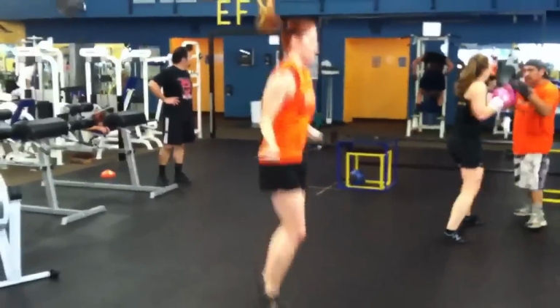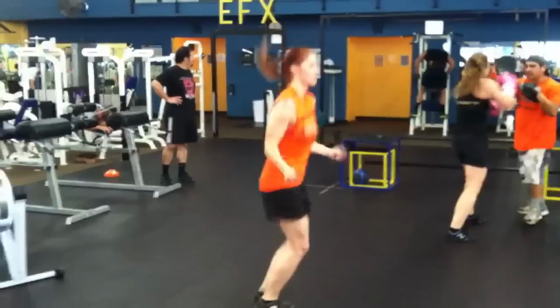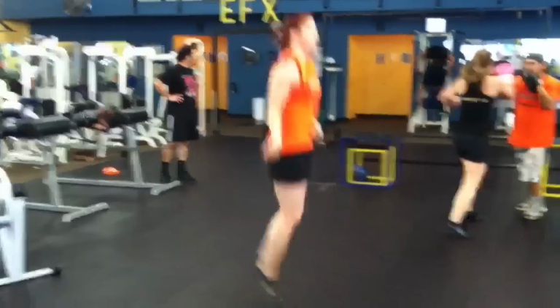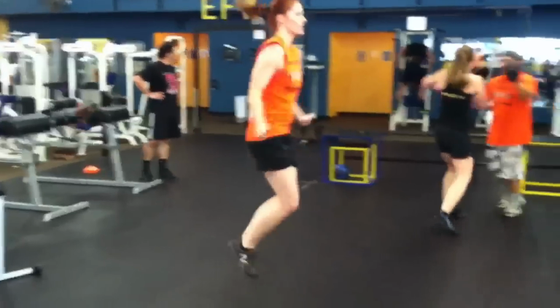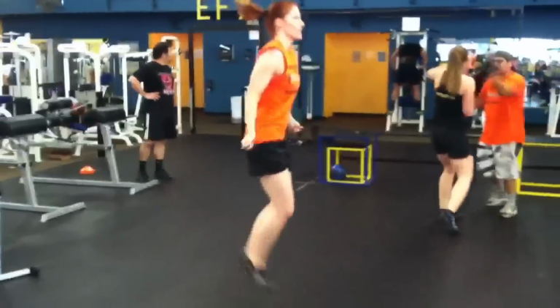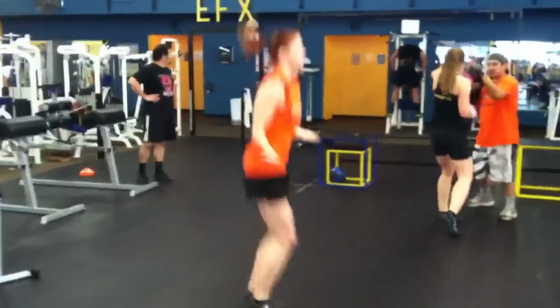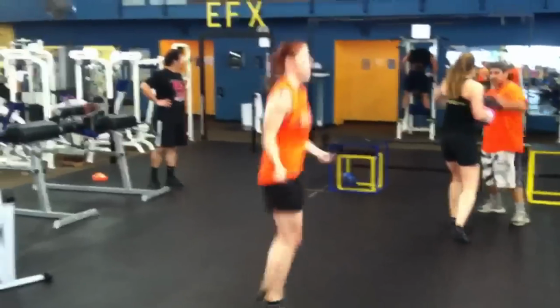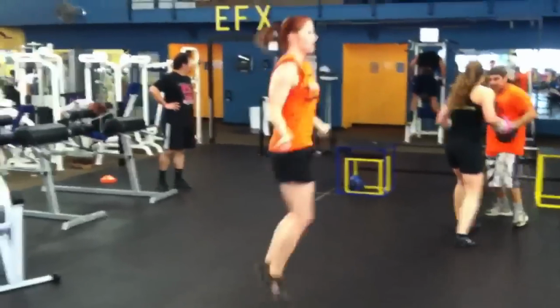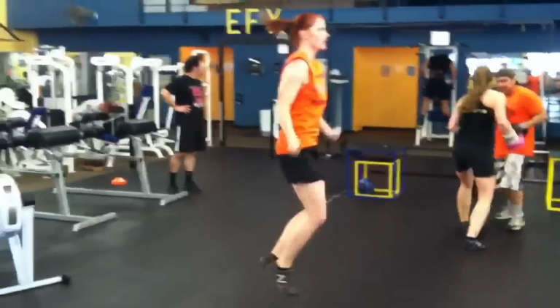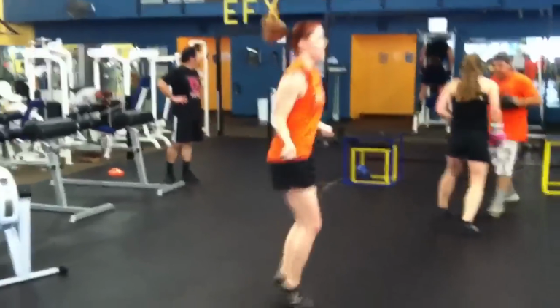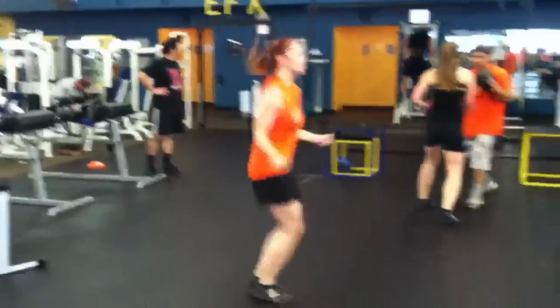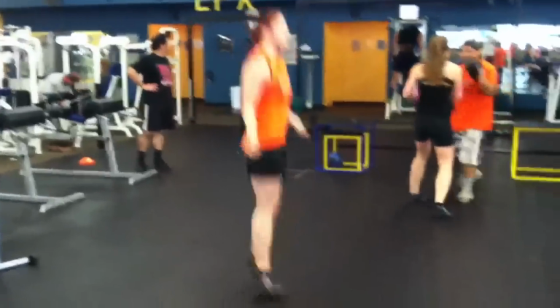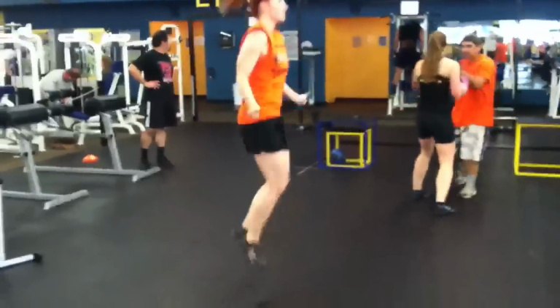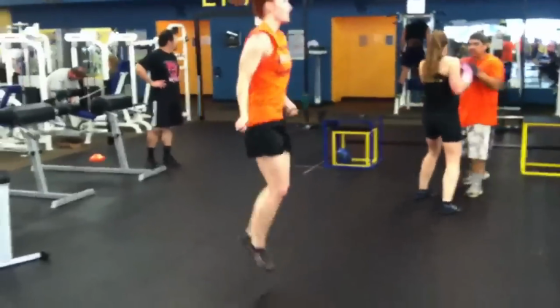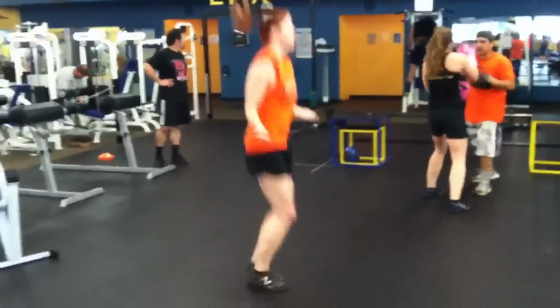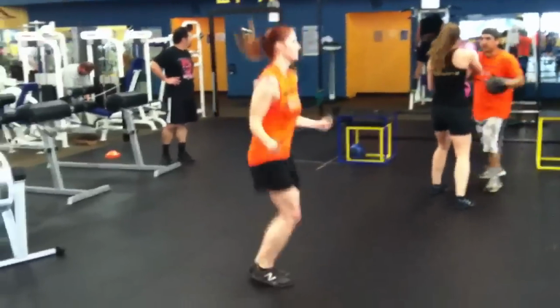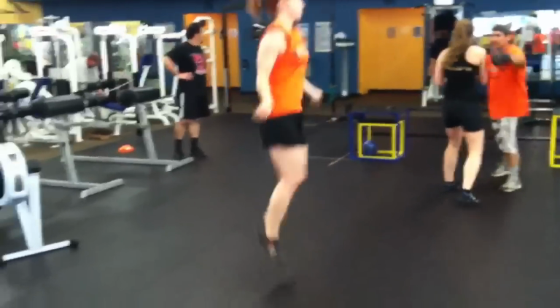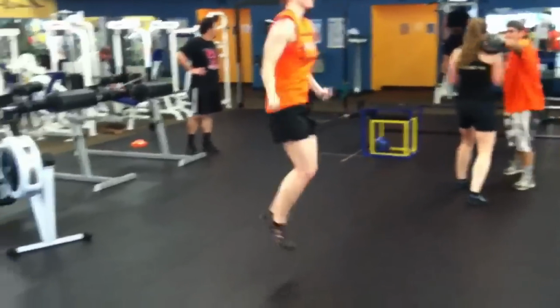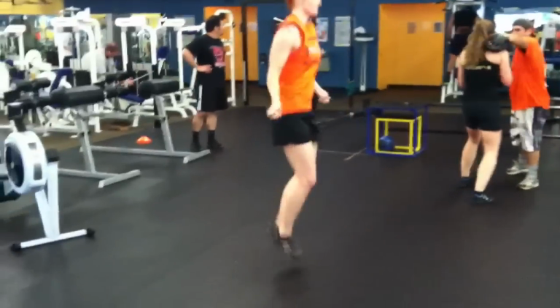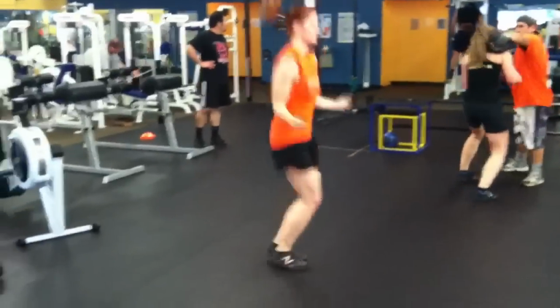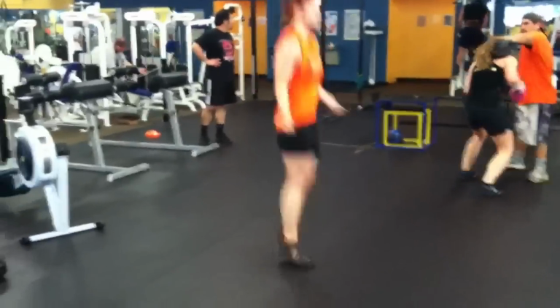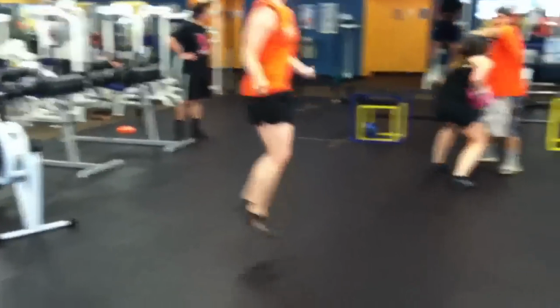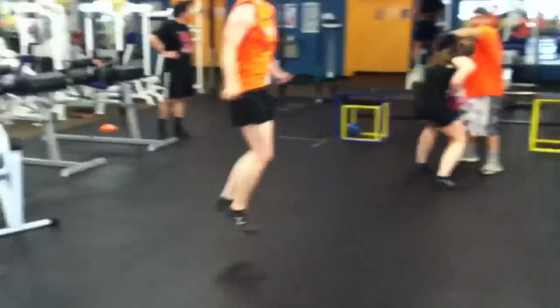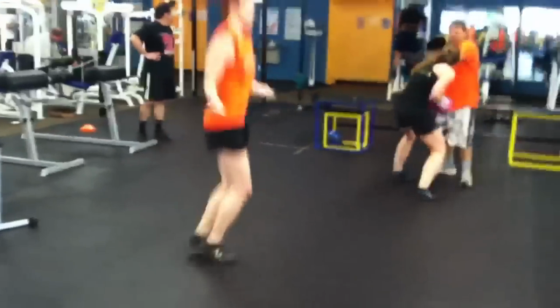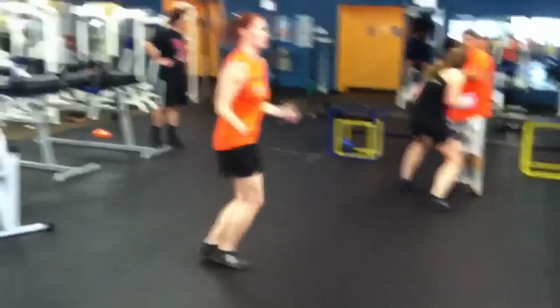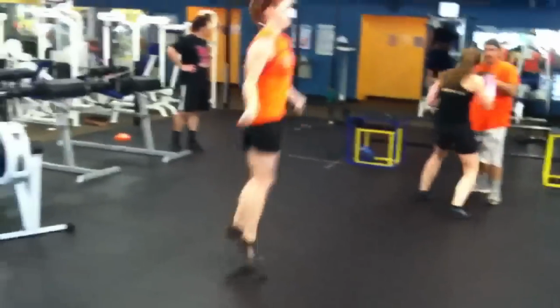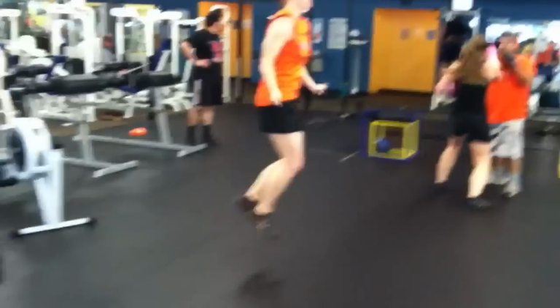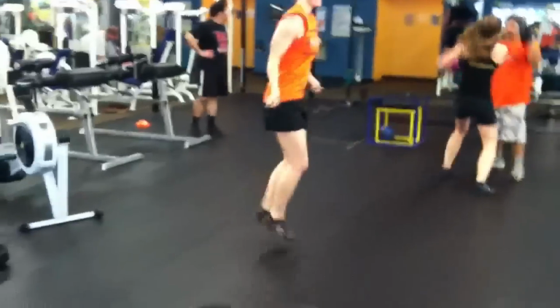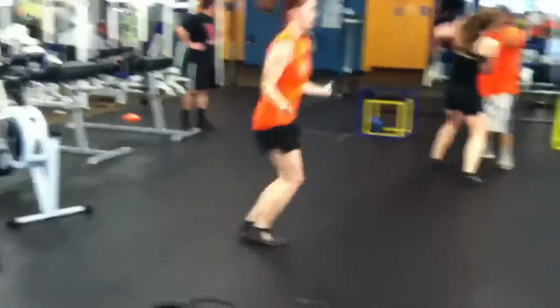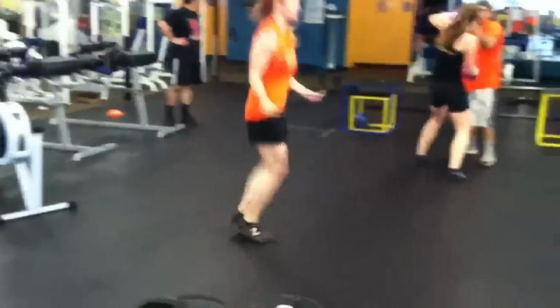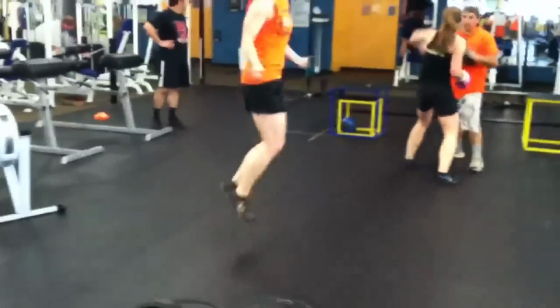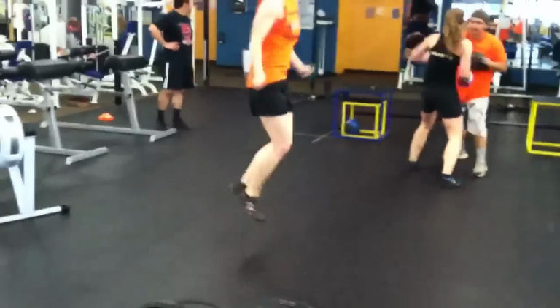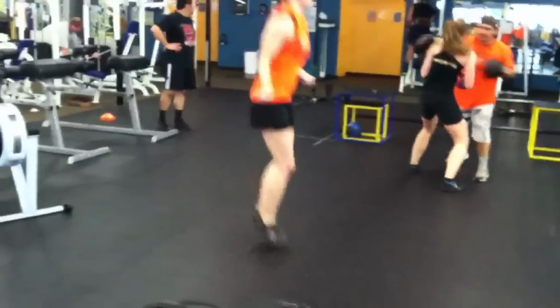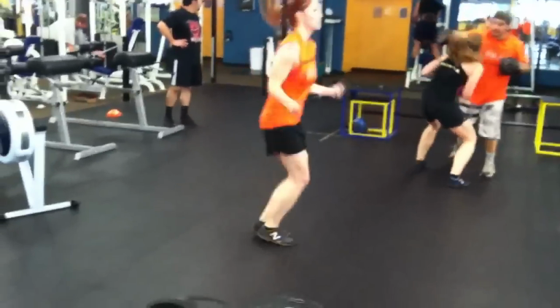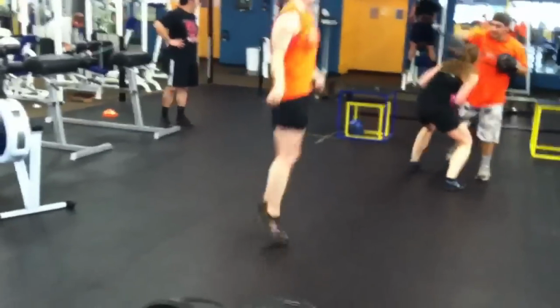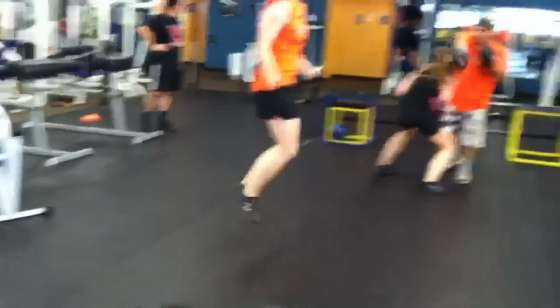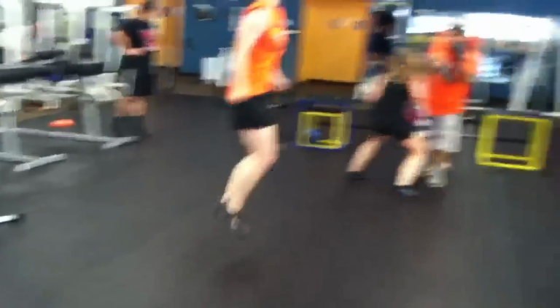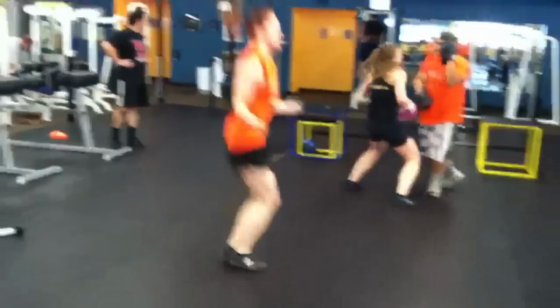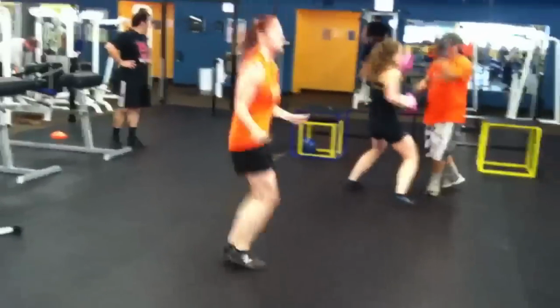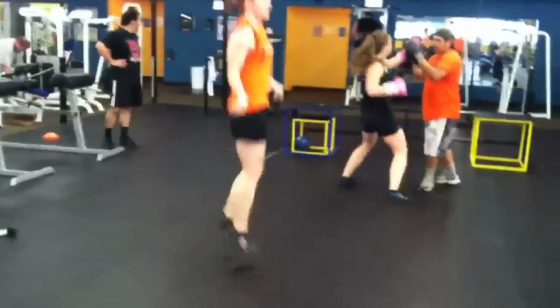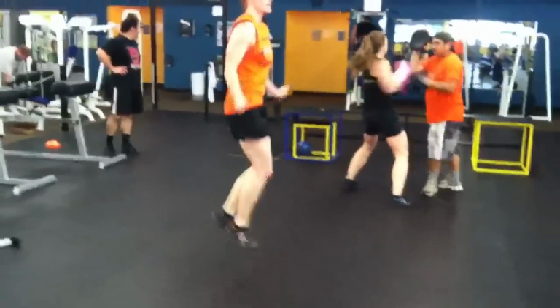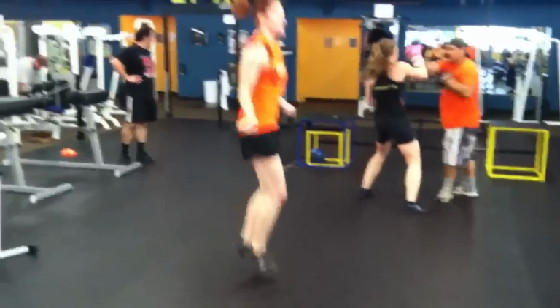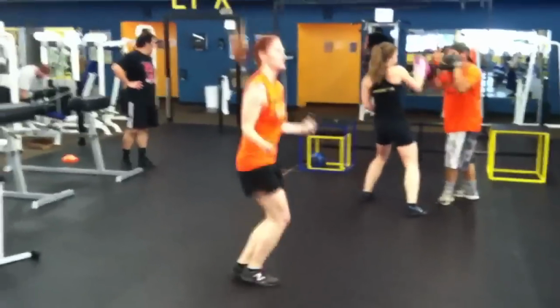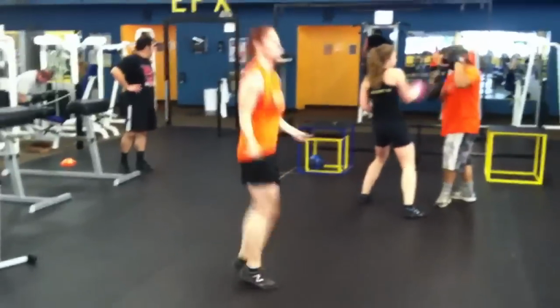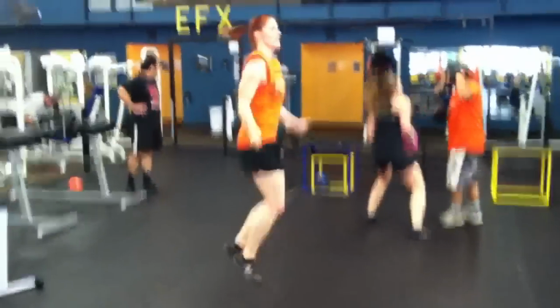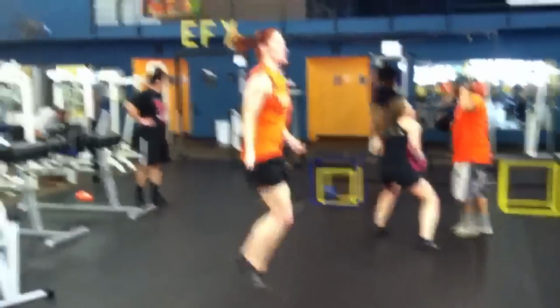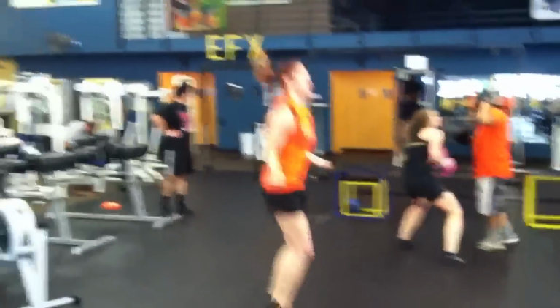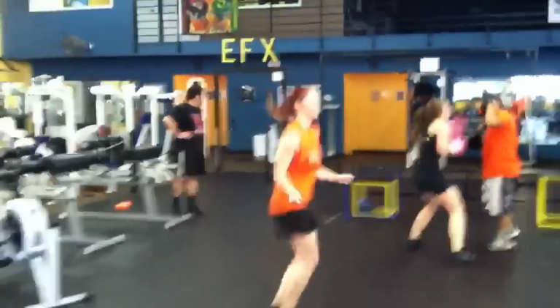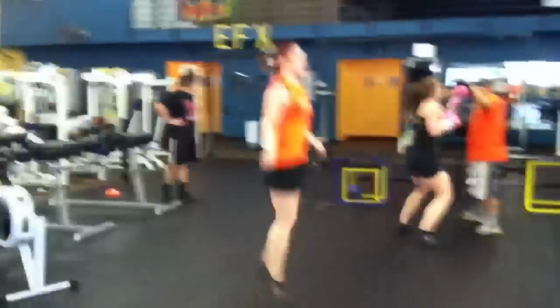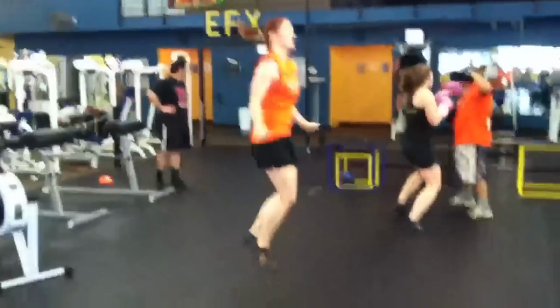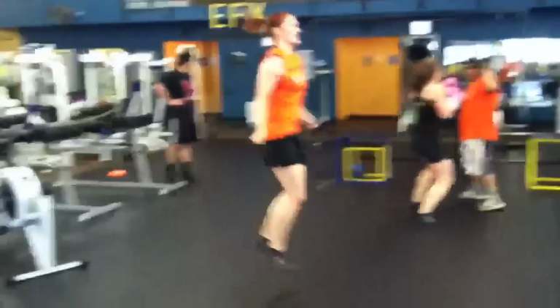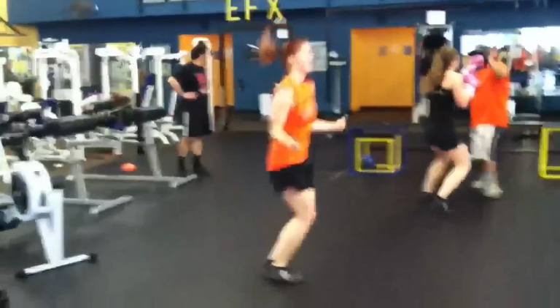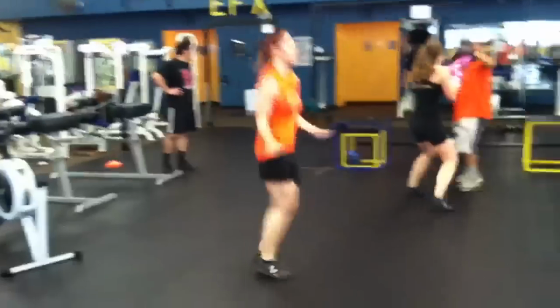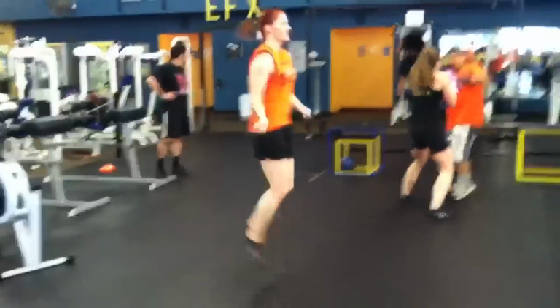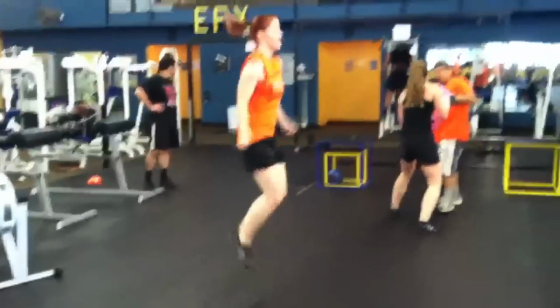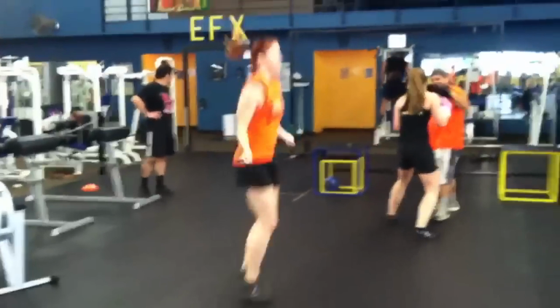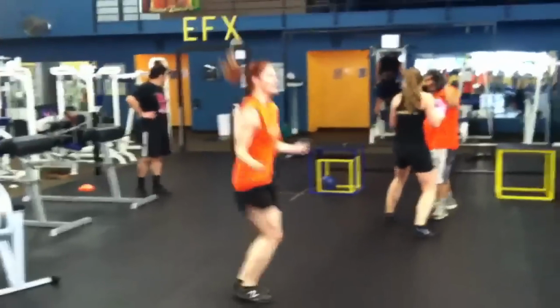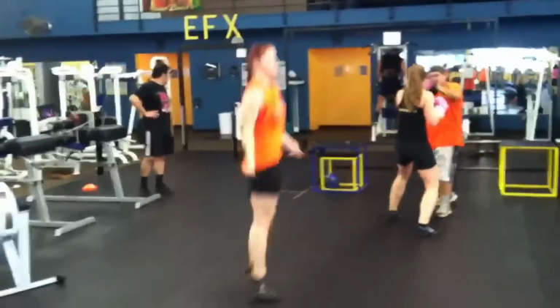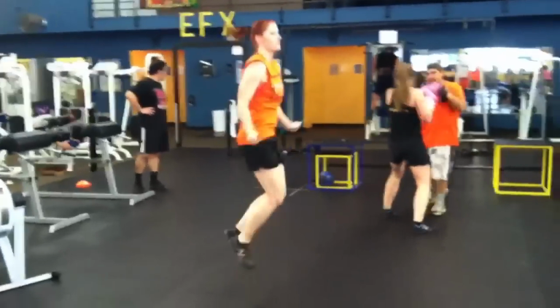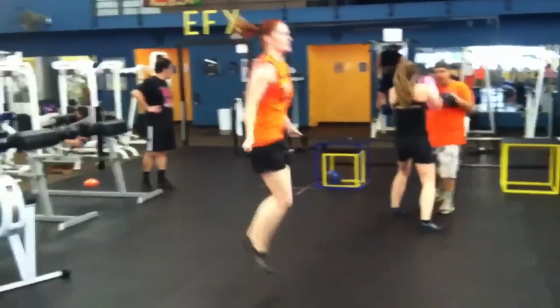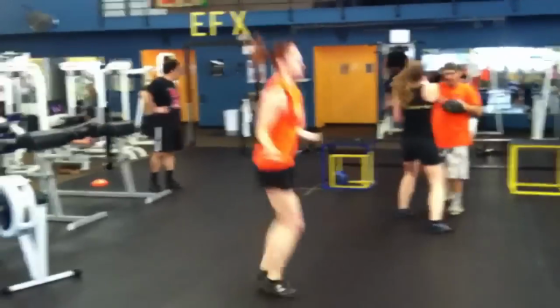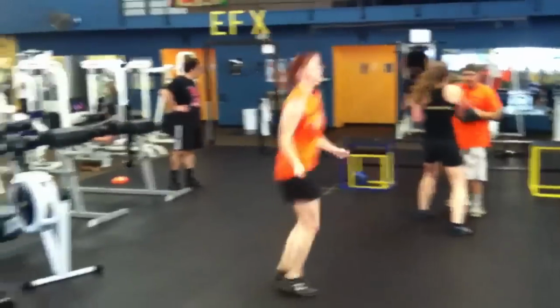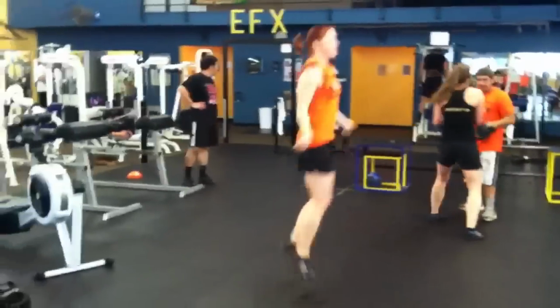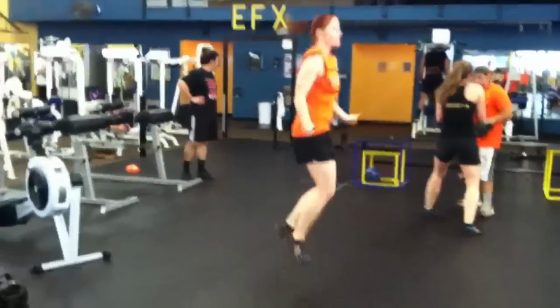MixedFitnessArtist.com. Here are the exercises that Kevin Penland, our athlete, is doing to train for 13.3 and the rest of the games.